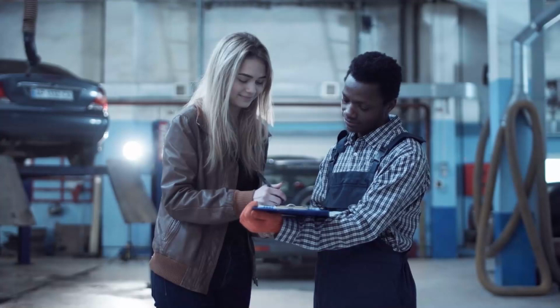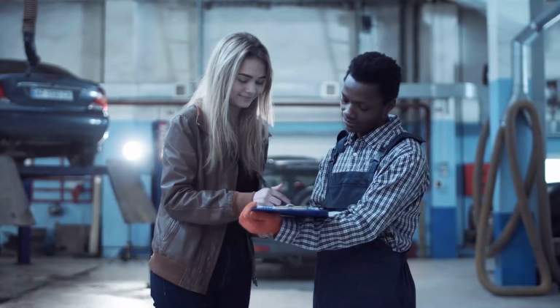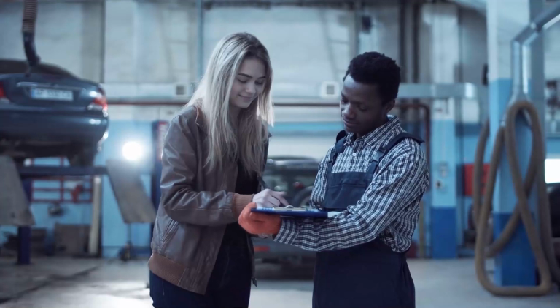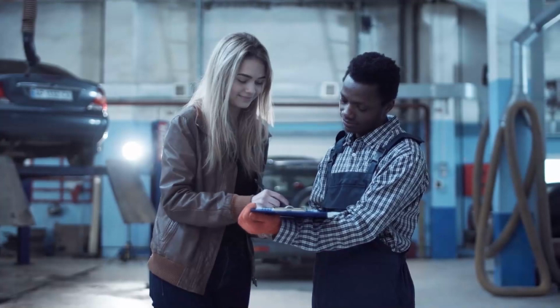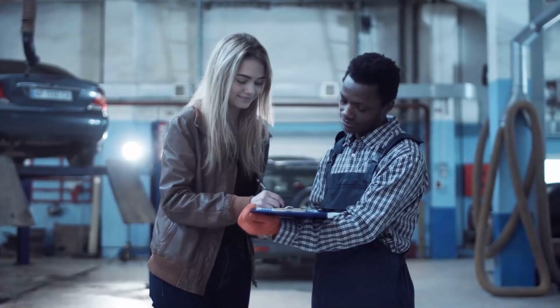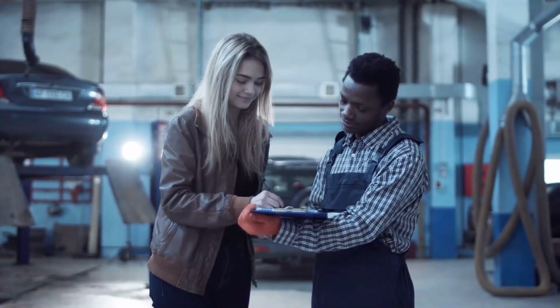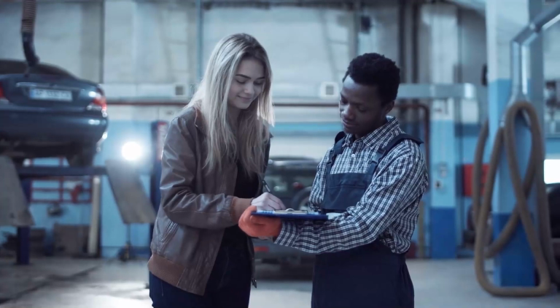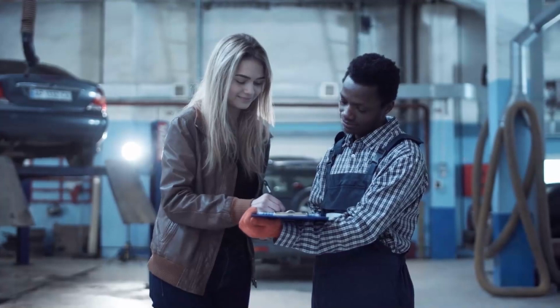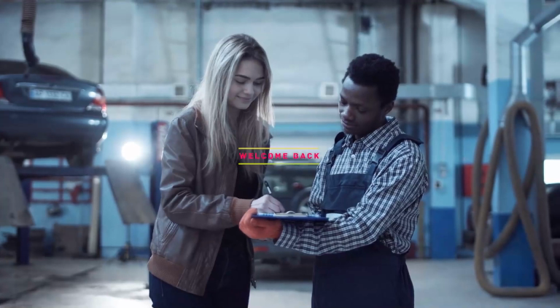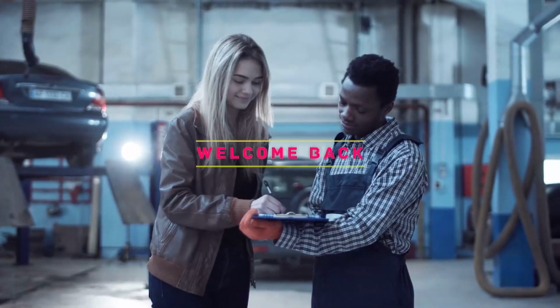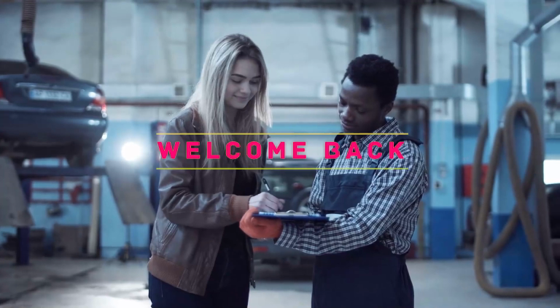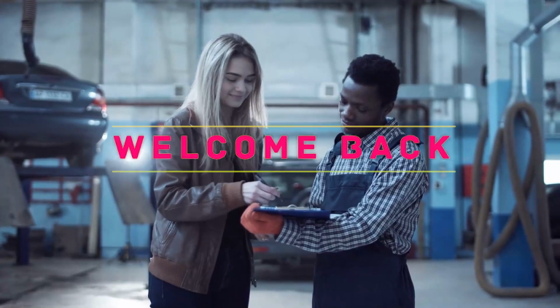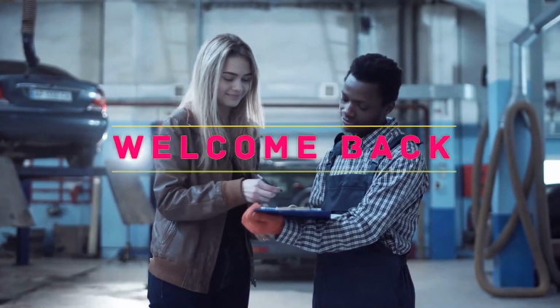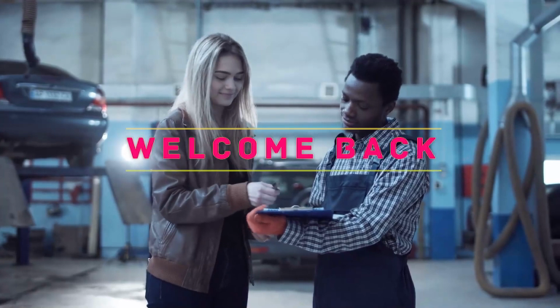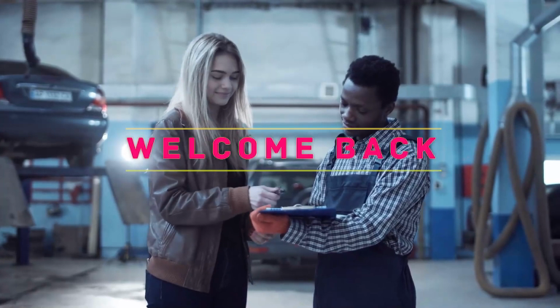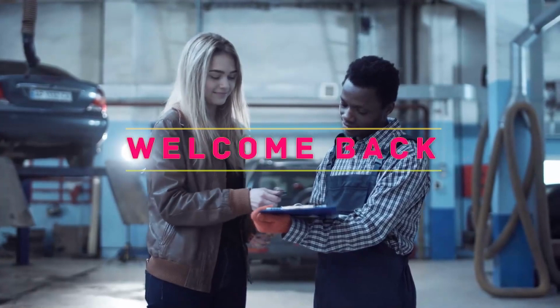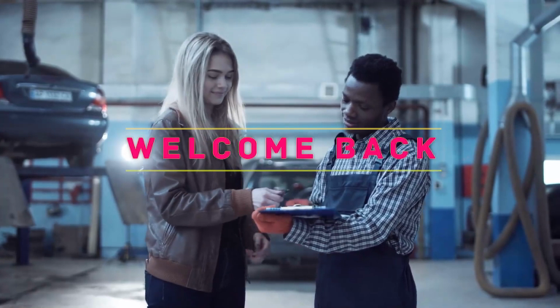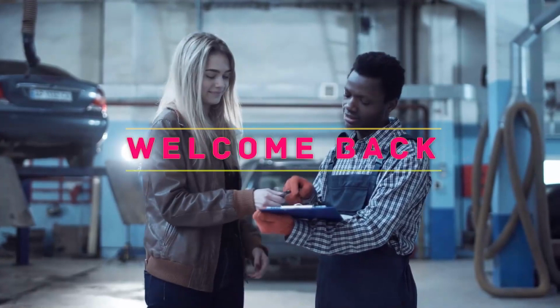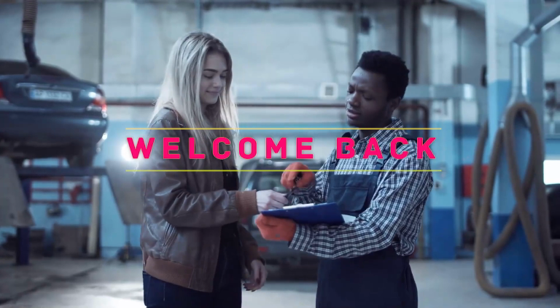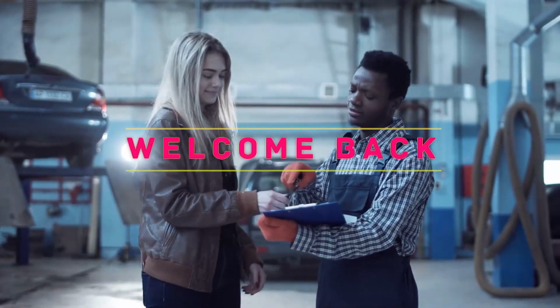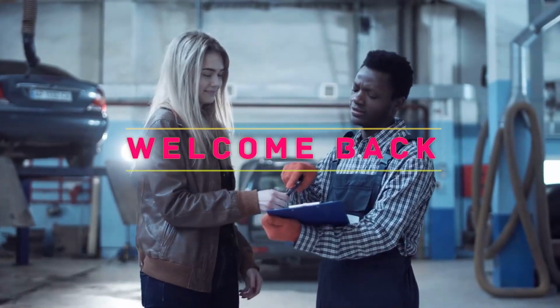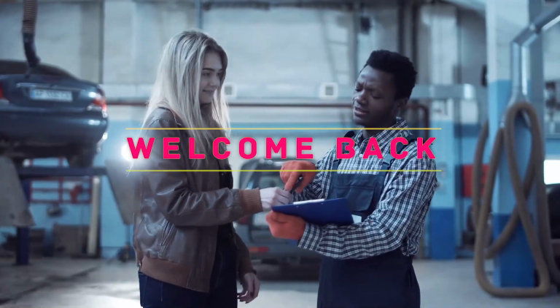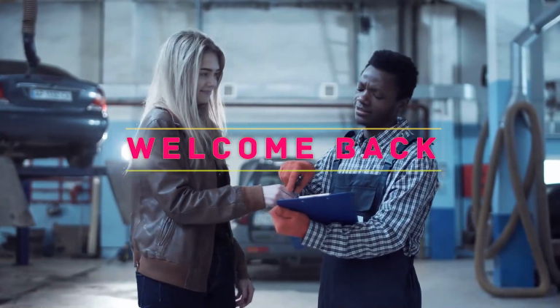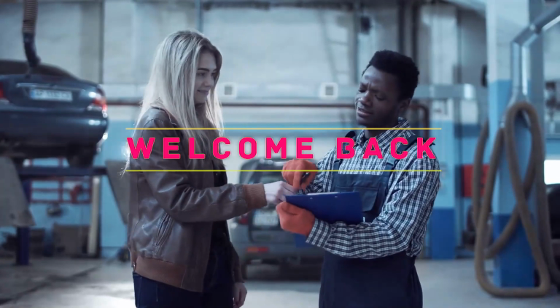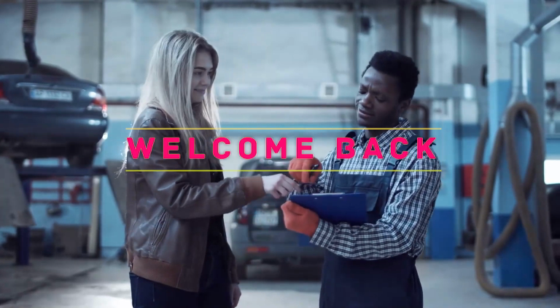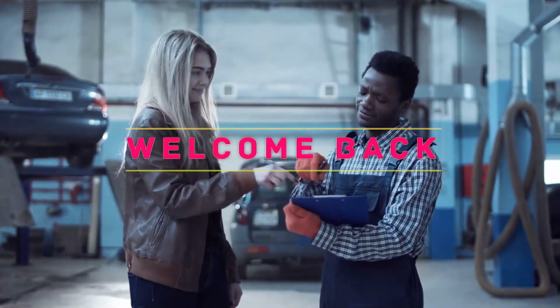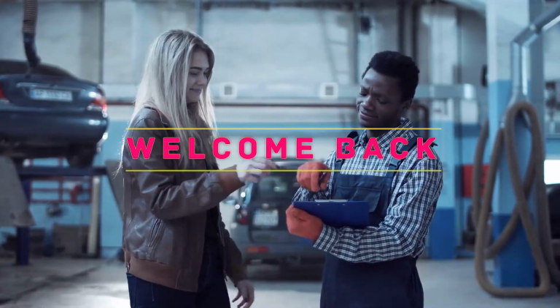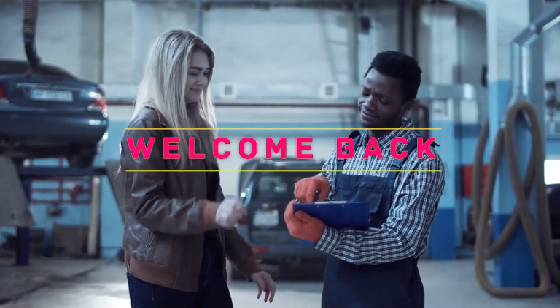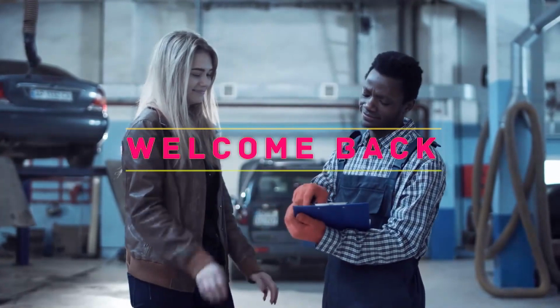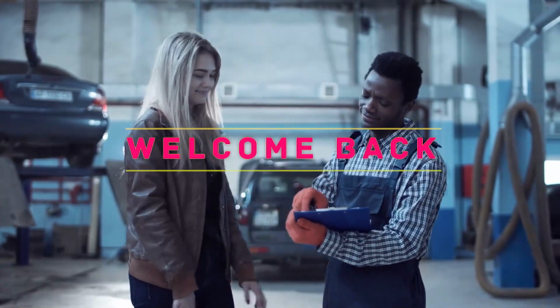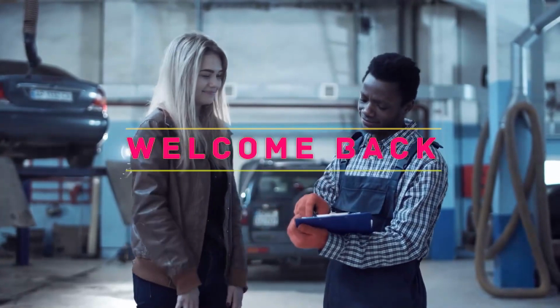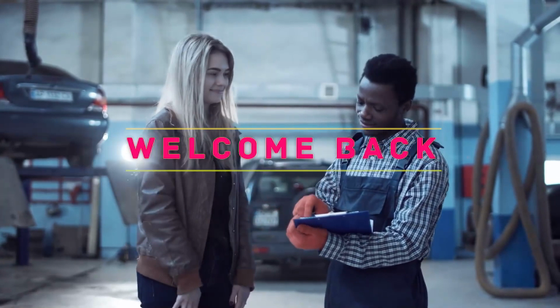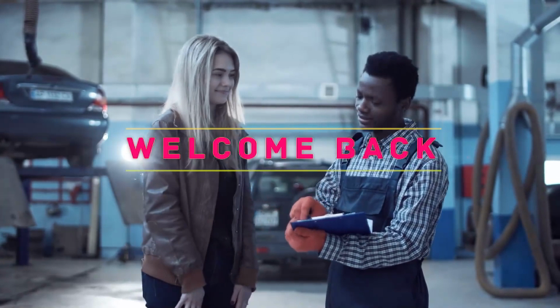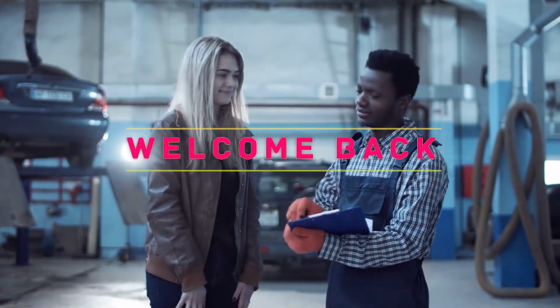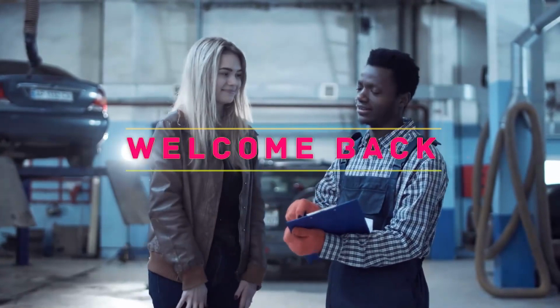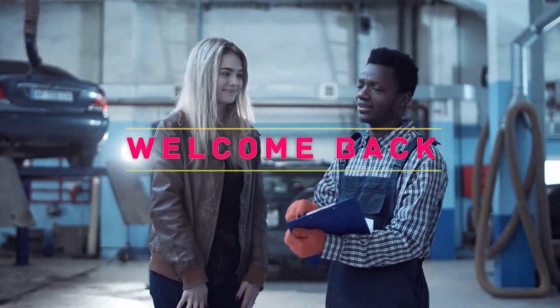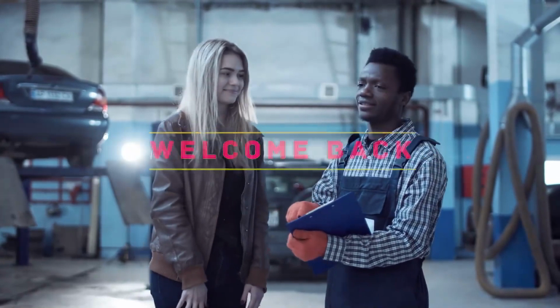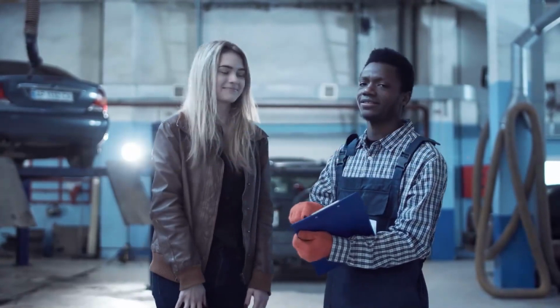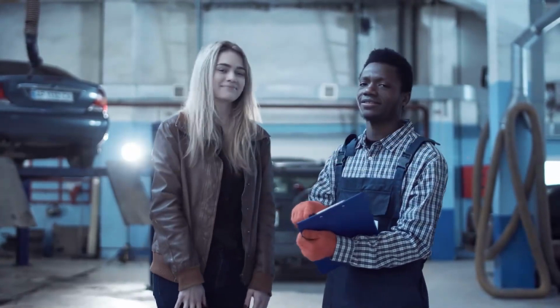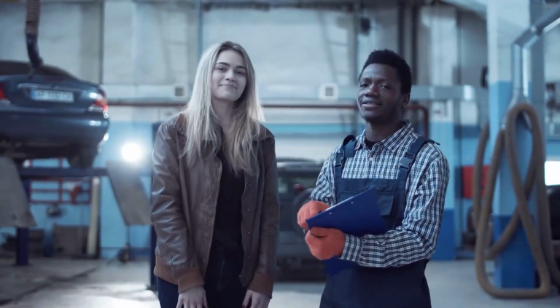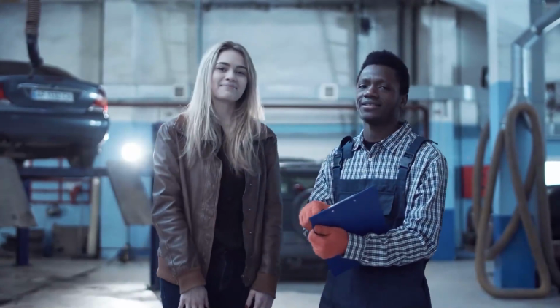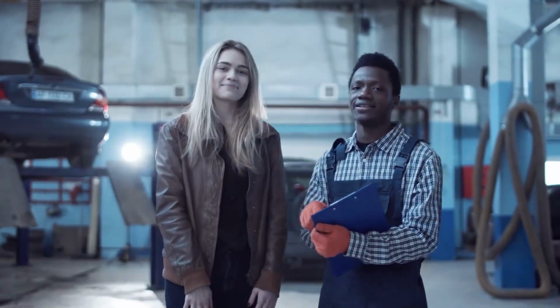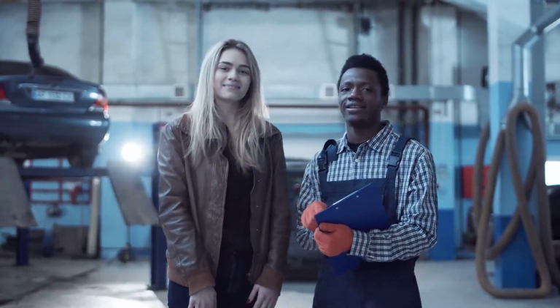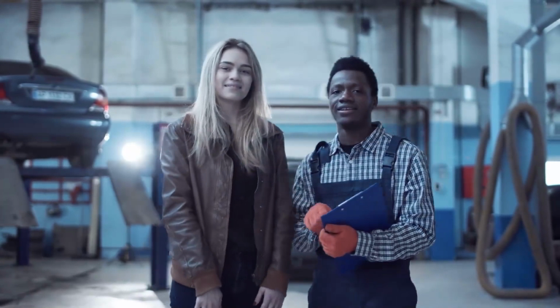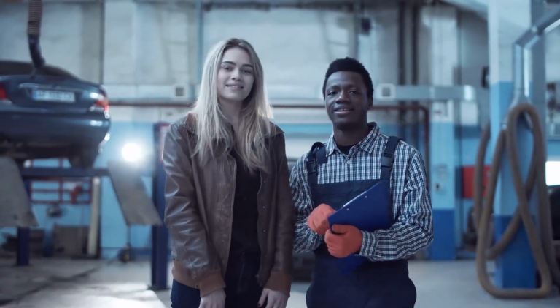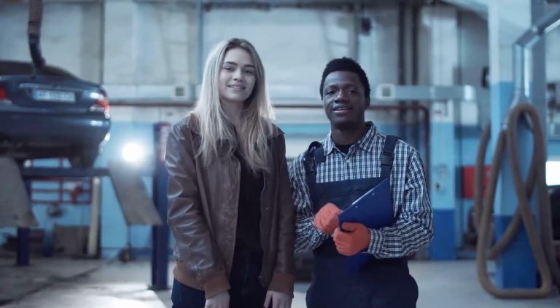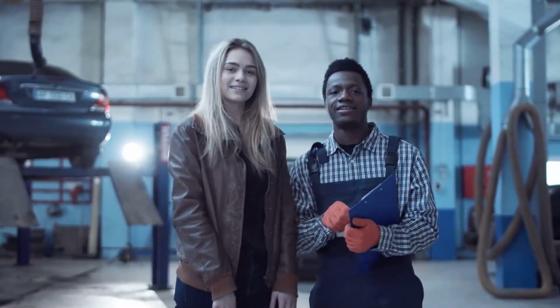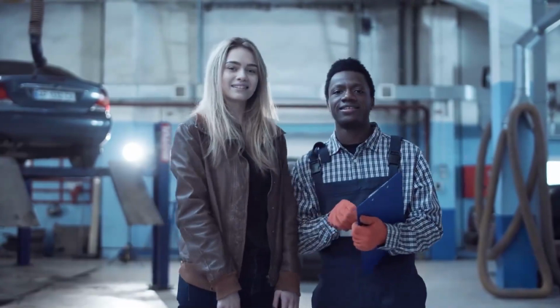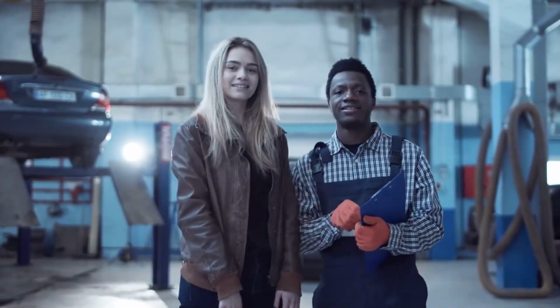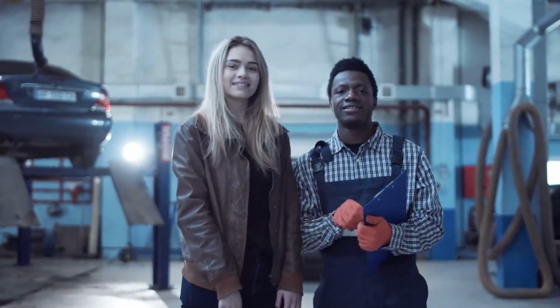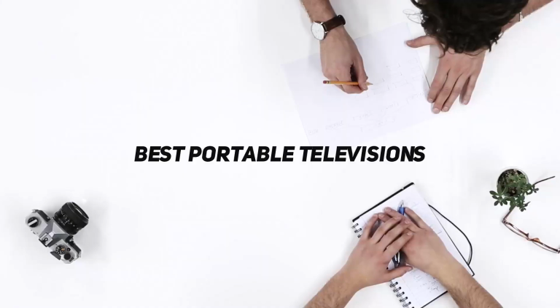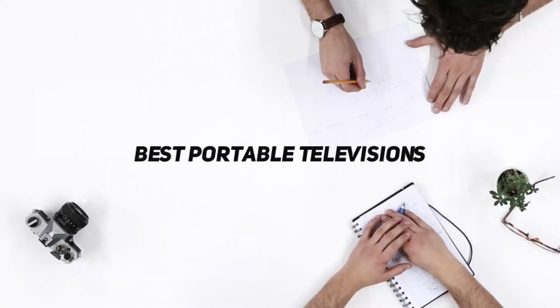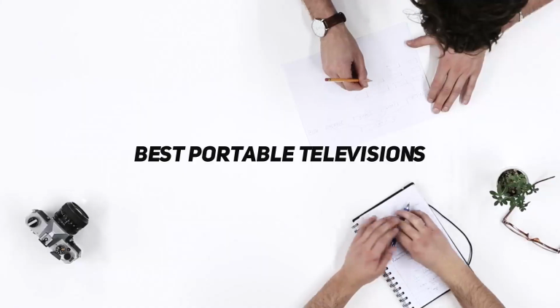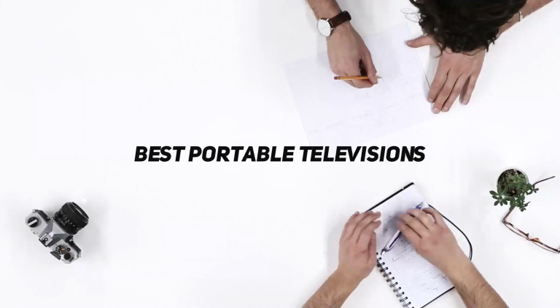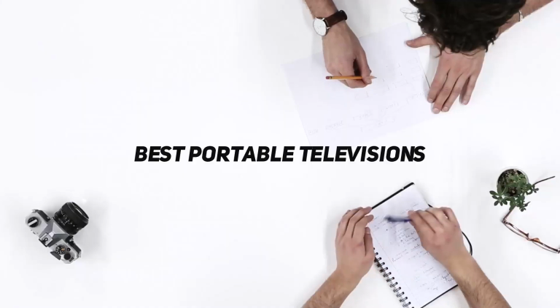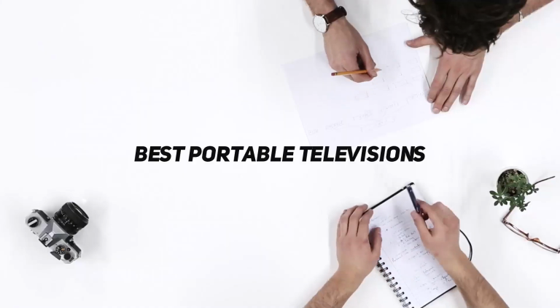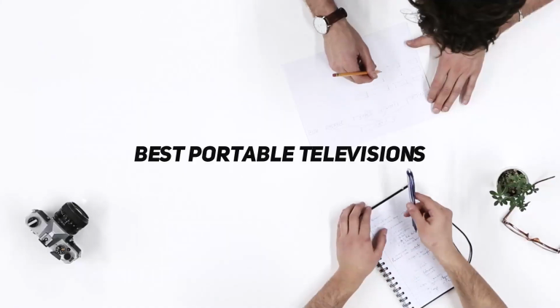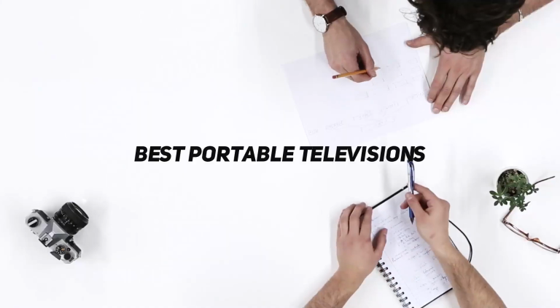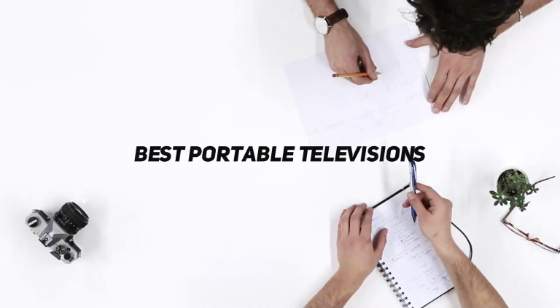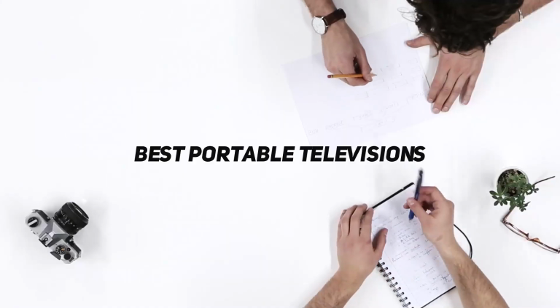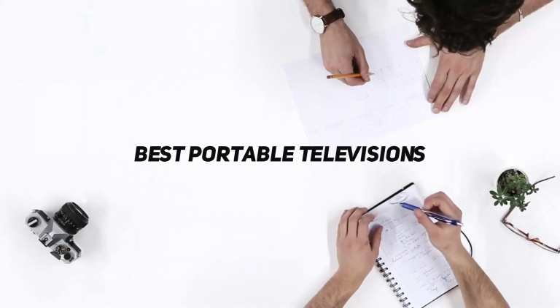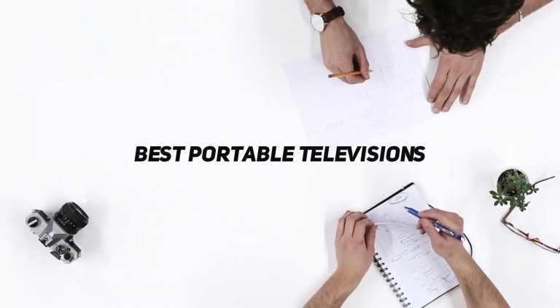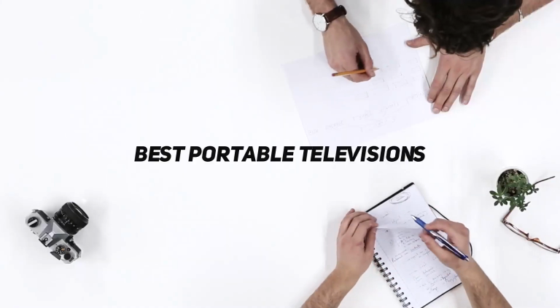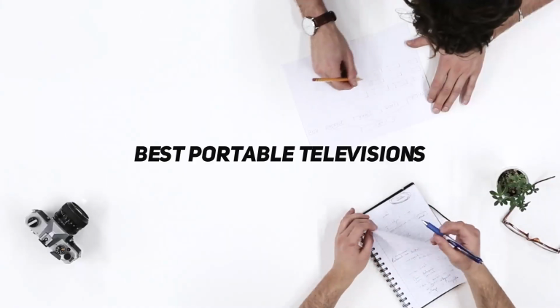Hey, welcome back to my channel. In this video, I'm gonna talk about the Top 5 Best Portable Televisions.